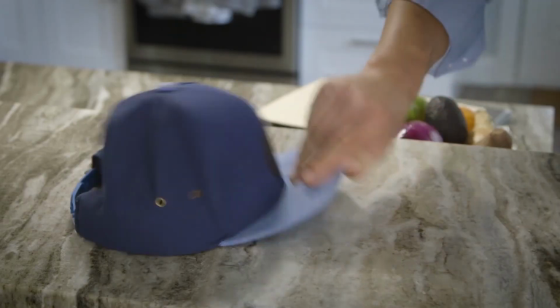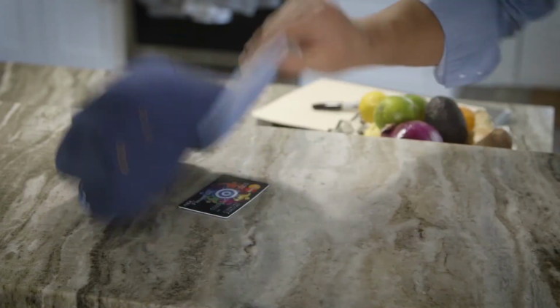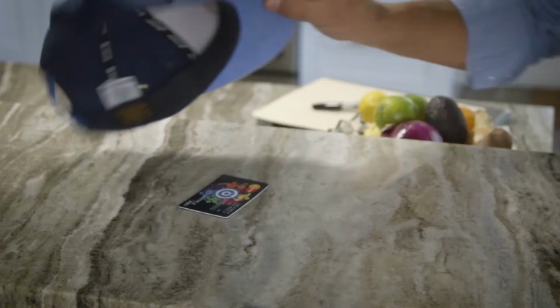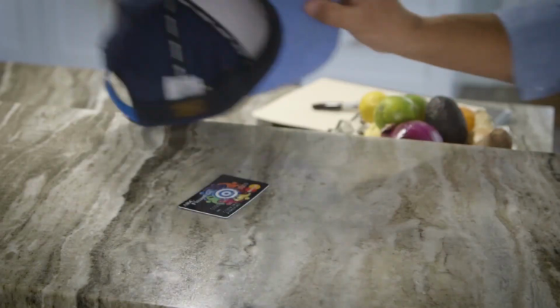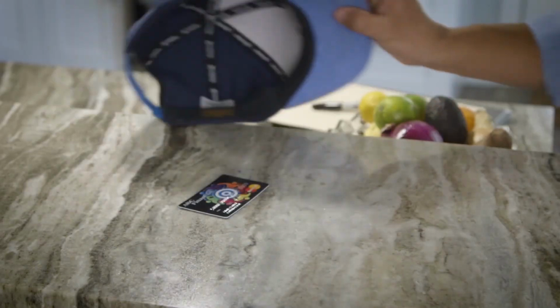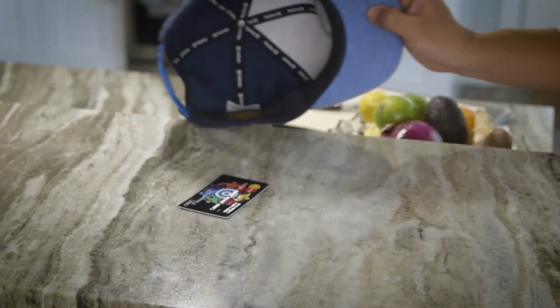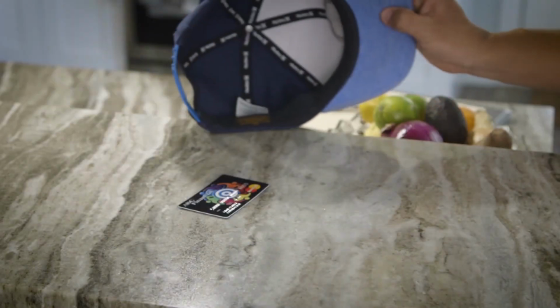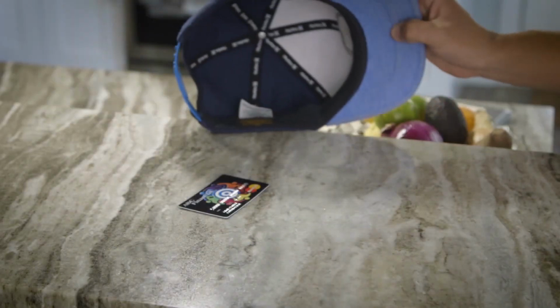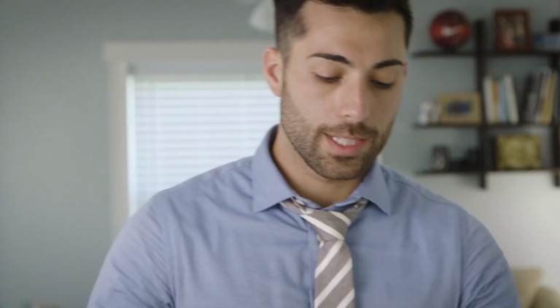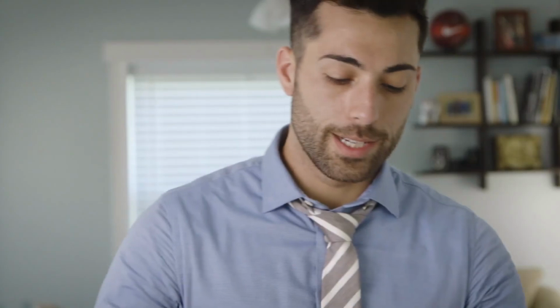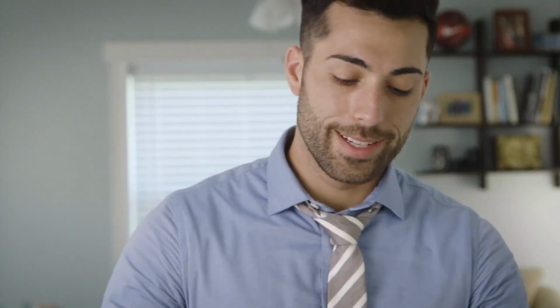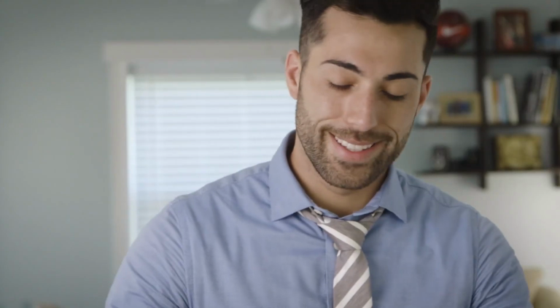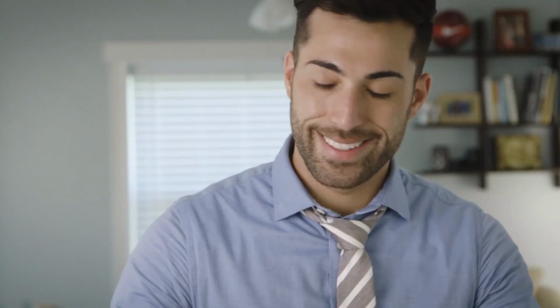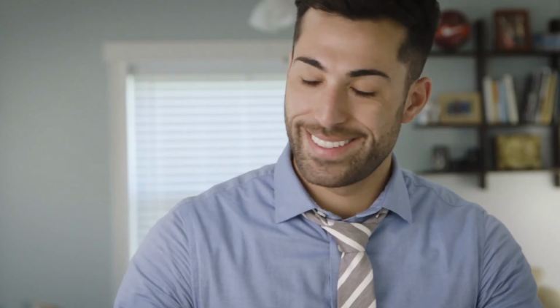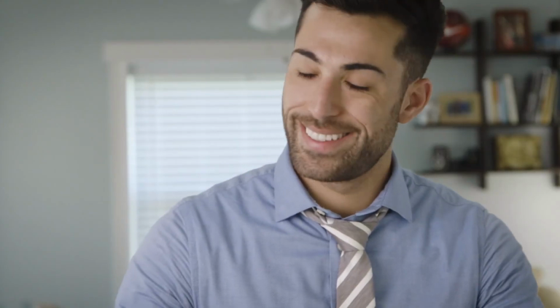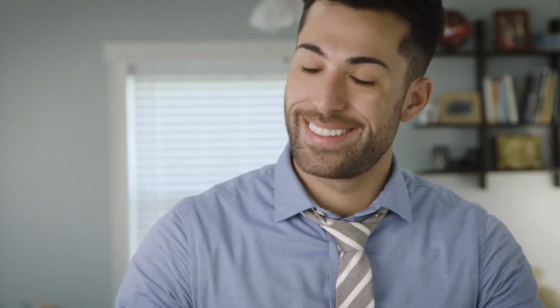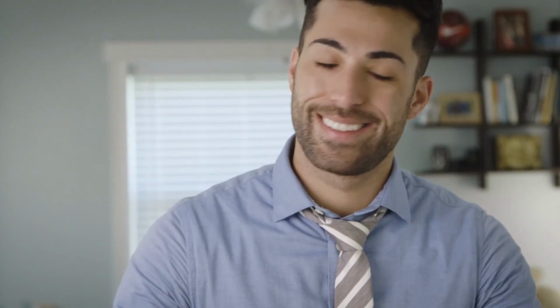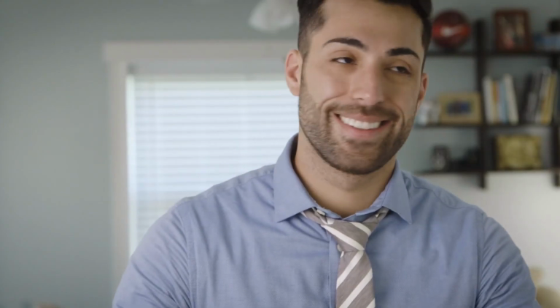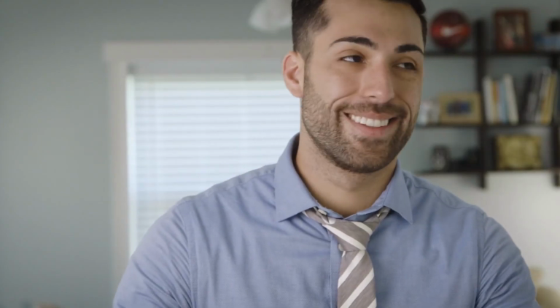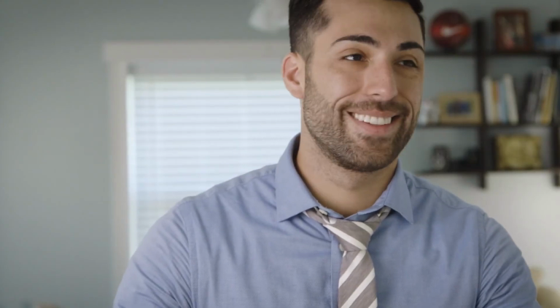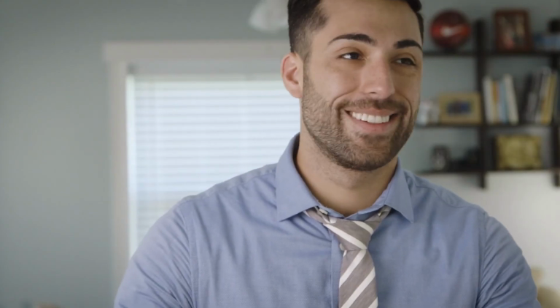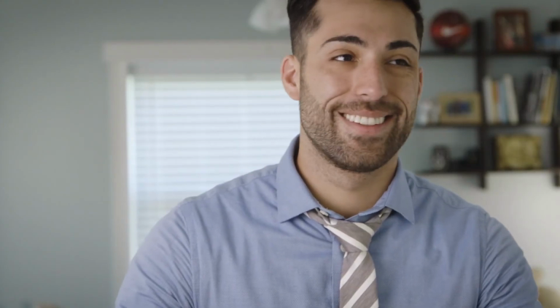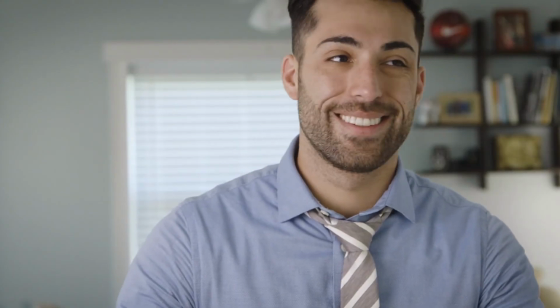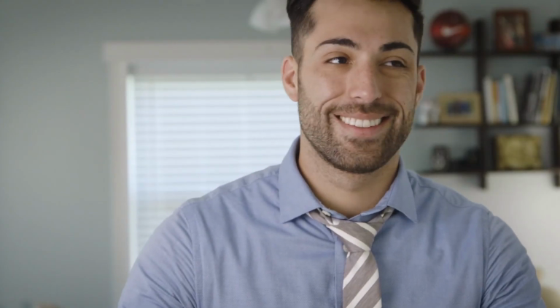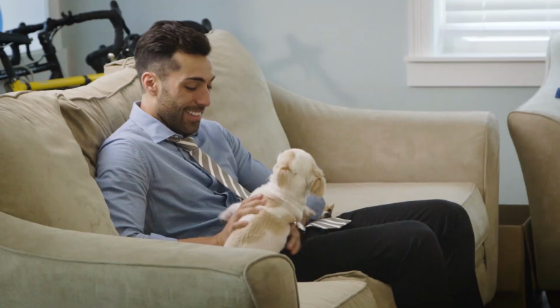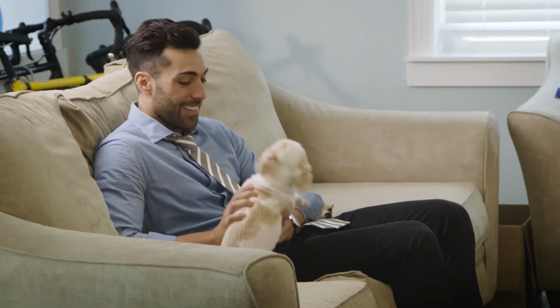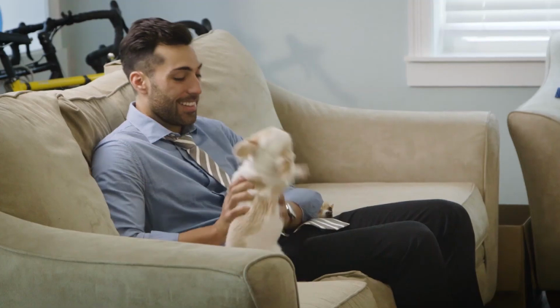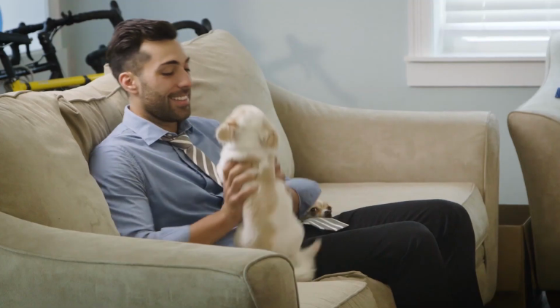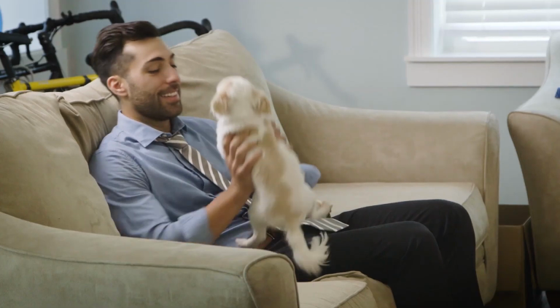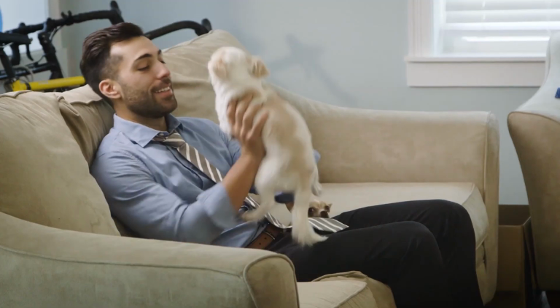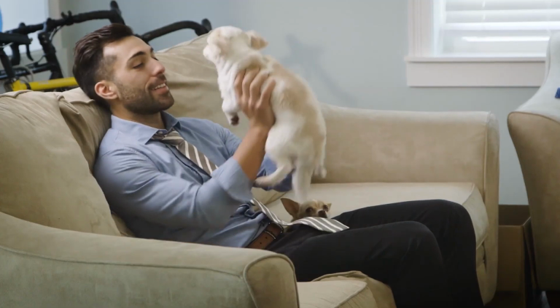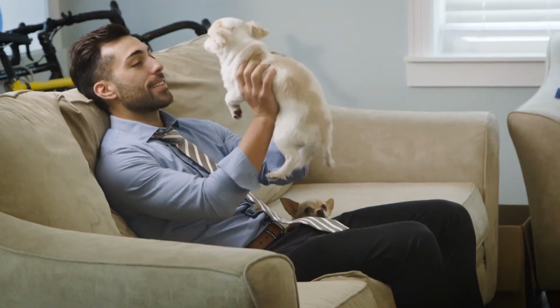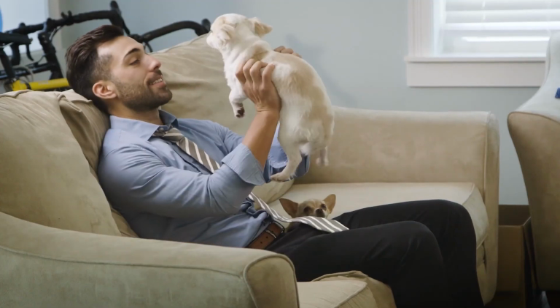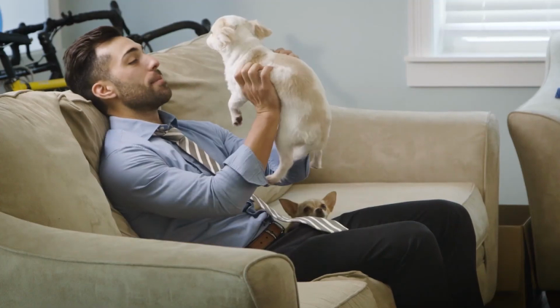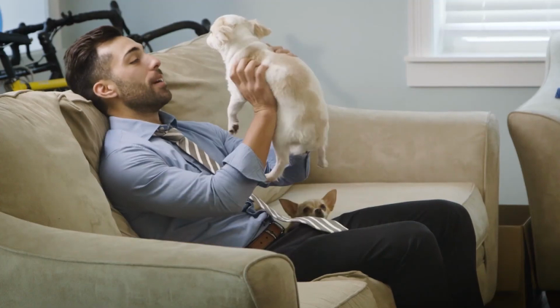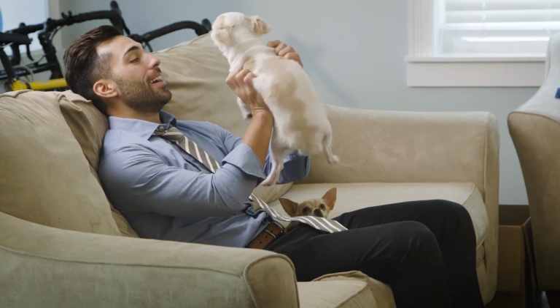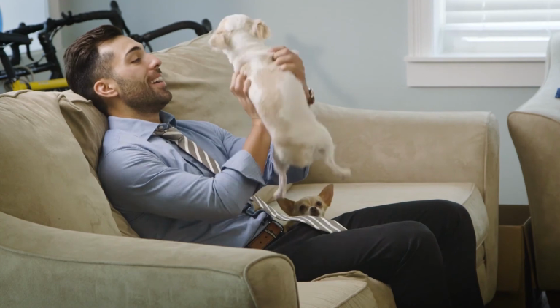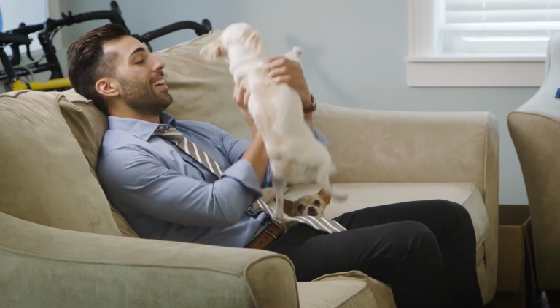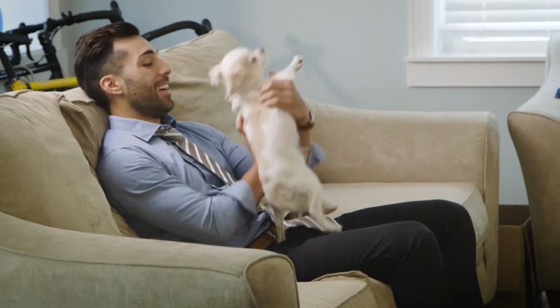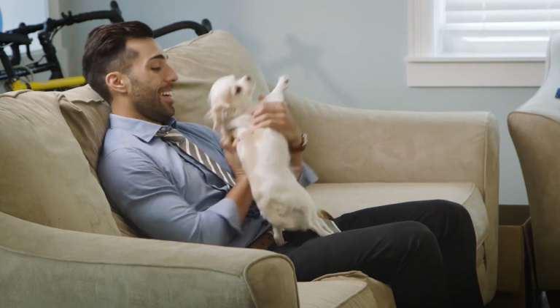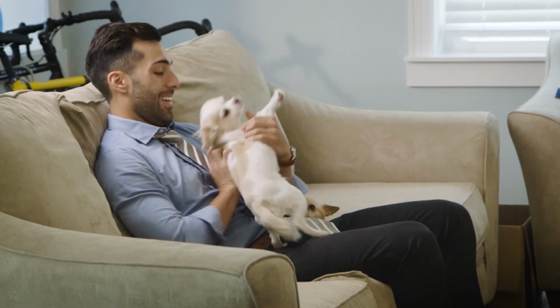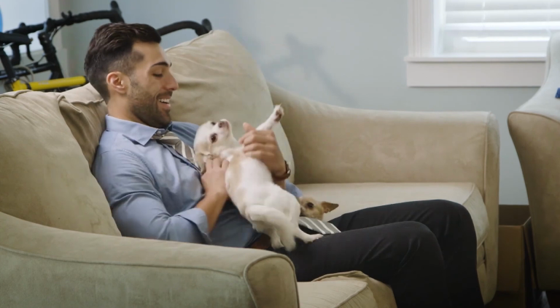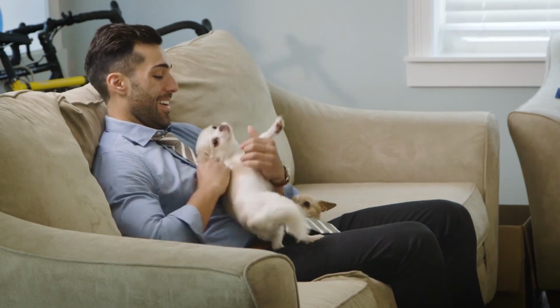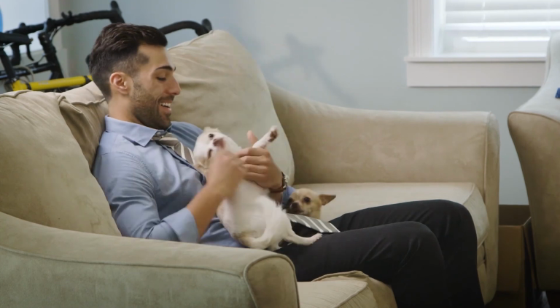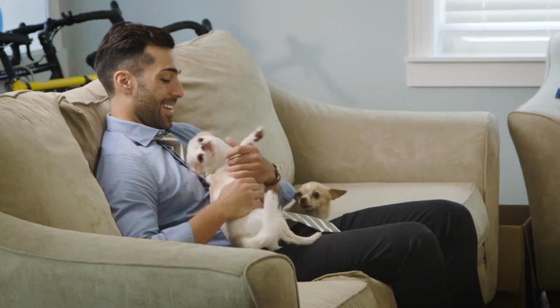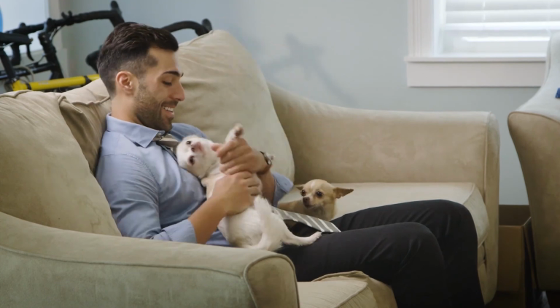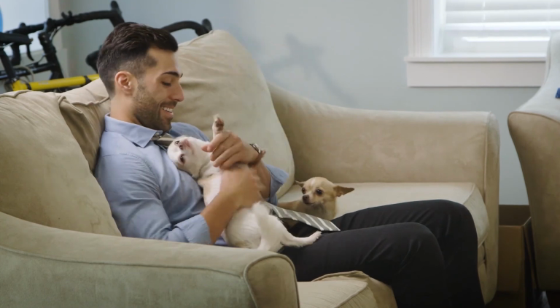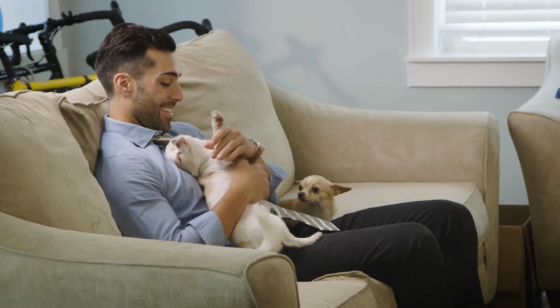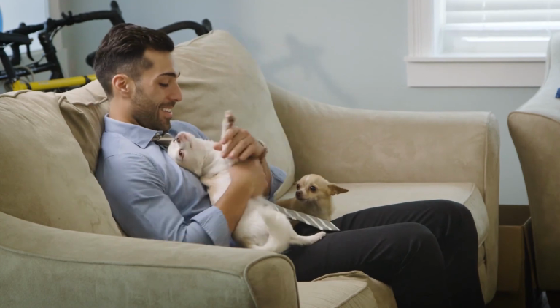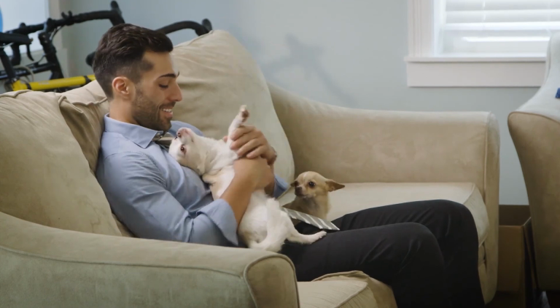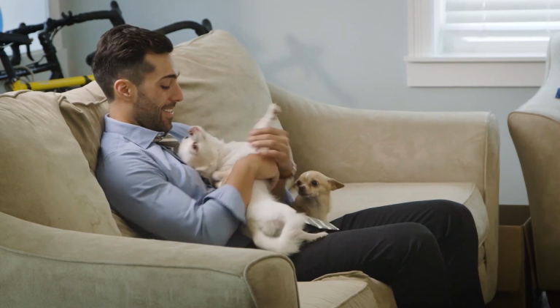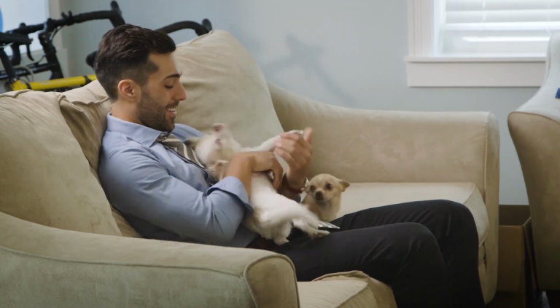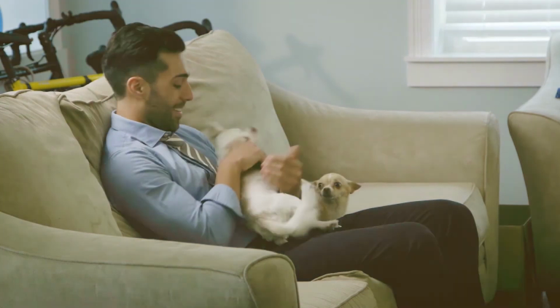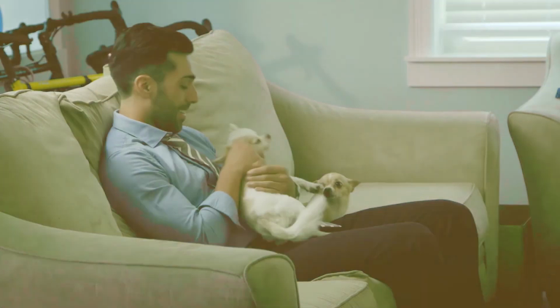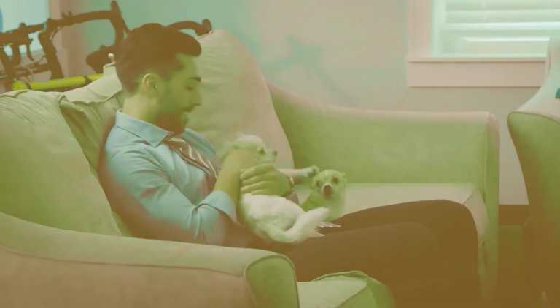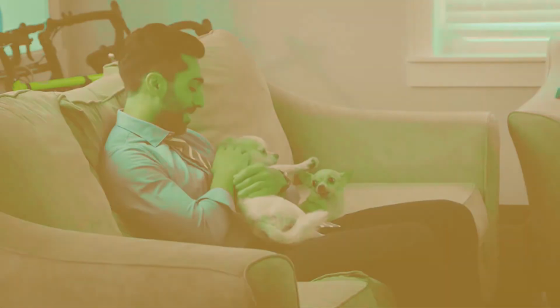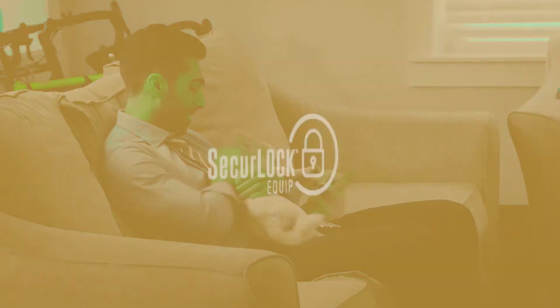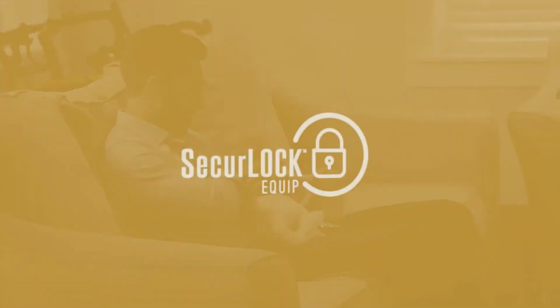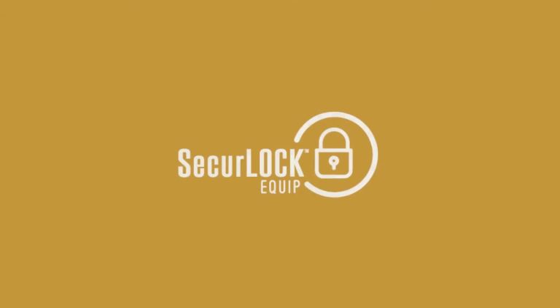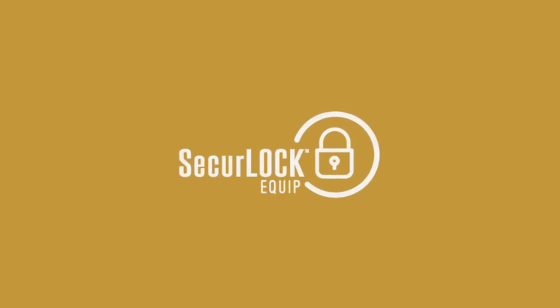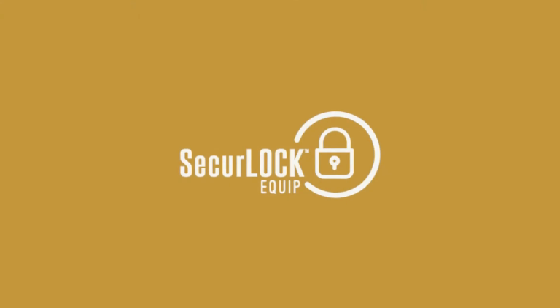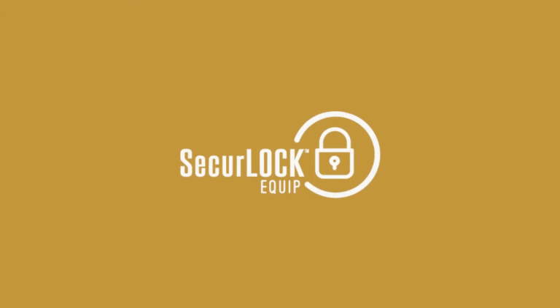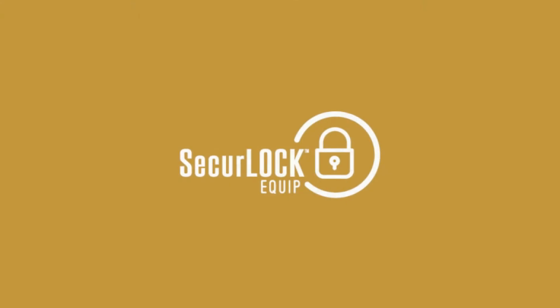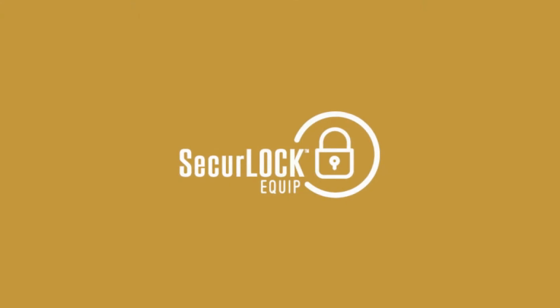Get this ultimate control and peace of mind today. Contact your financial institution to learn more about SecureLock Equip.